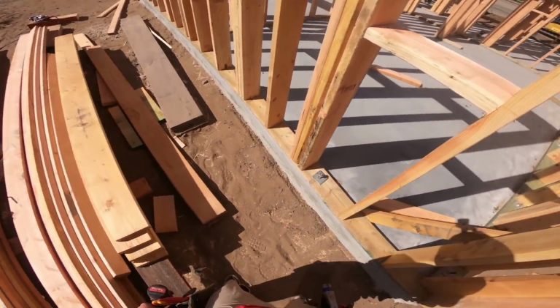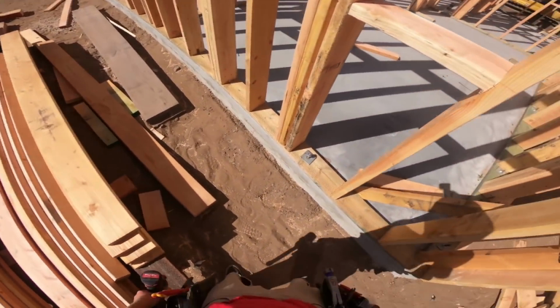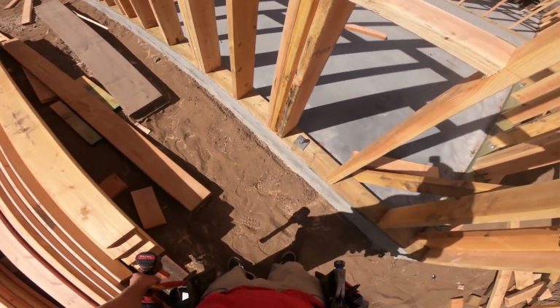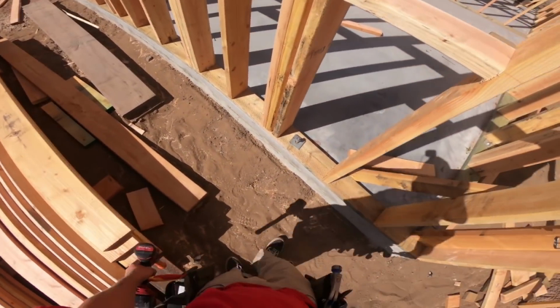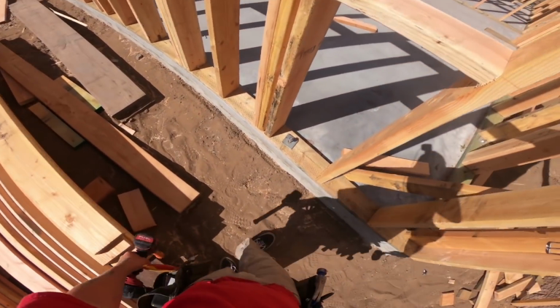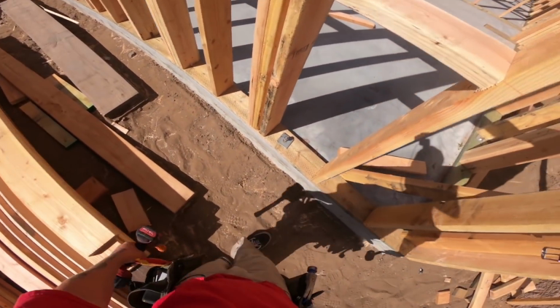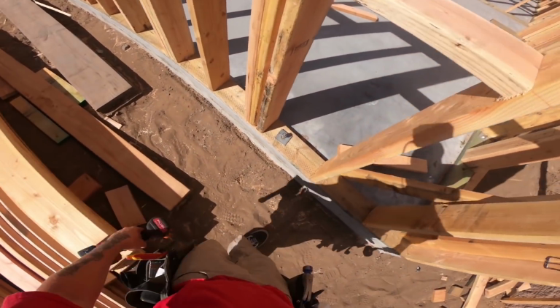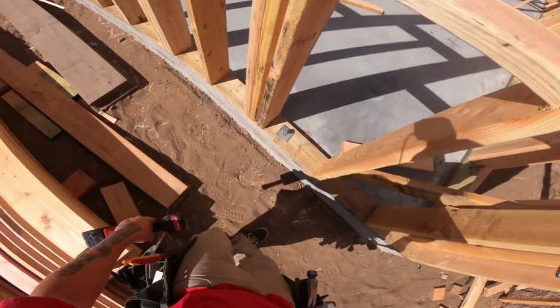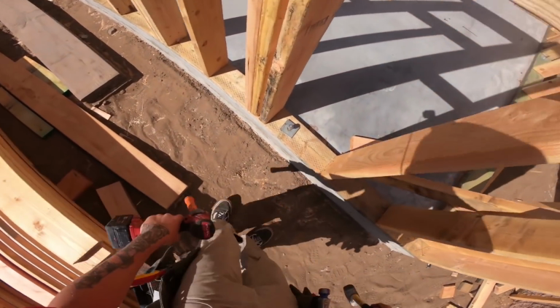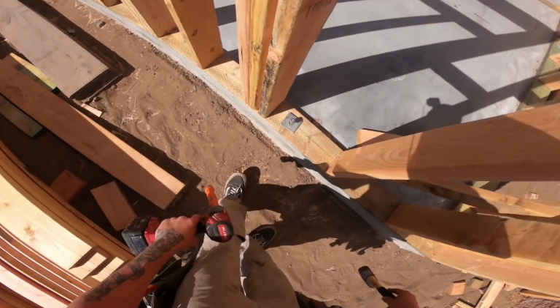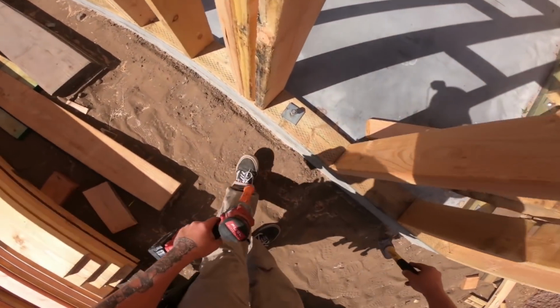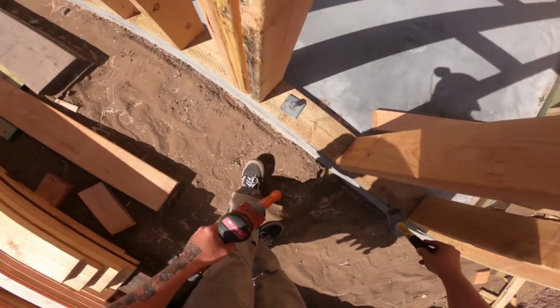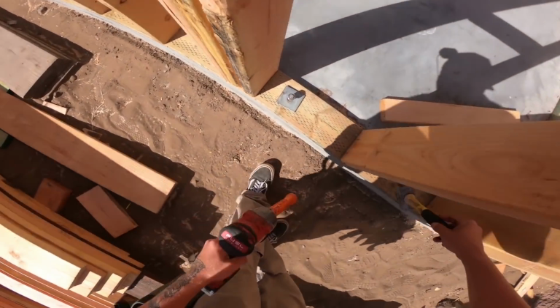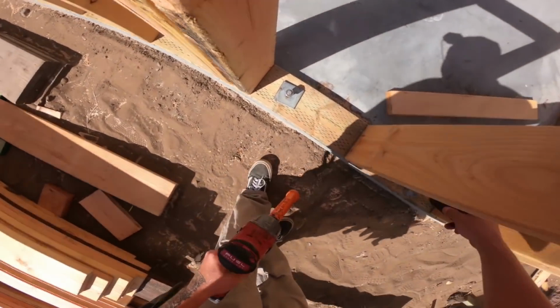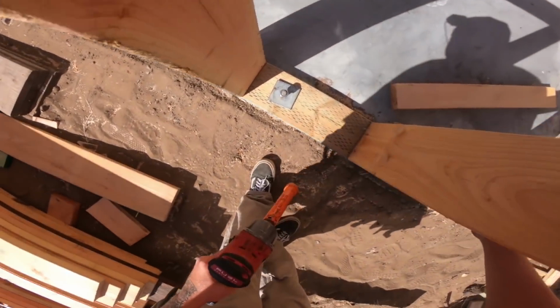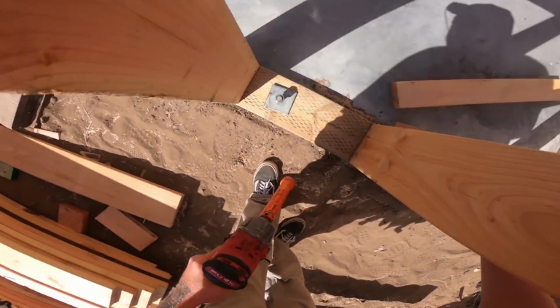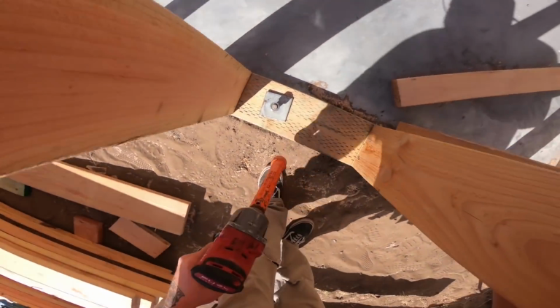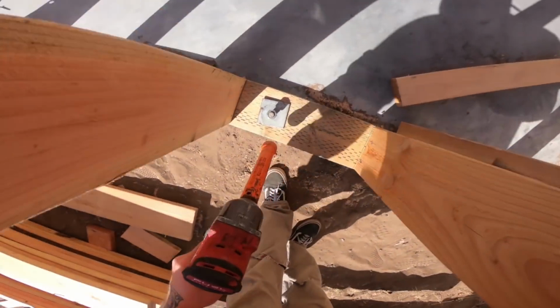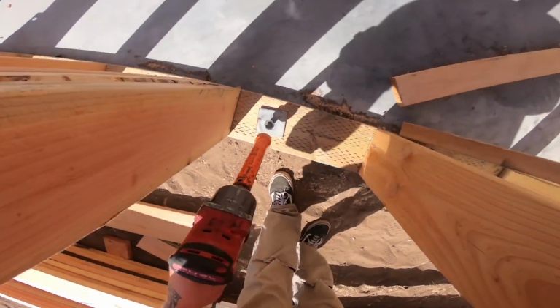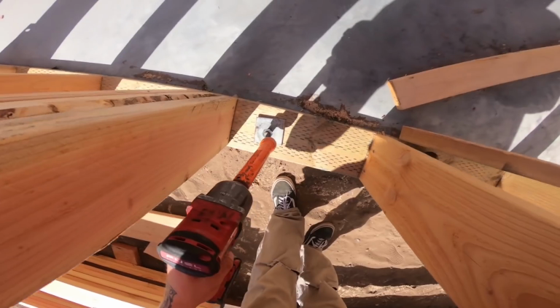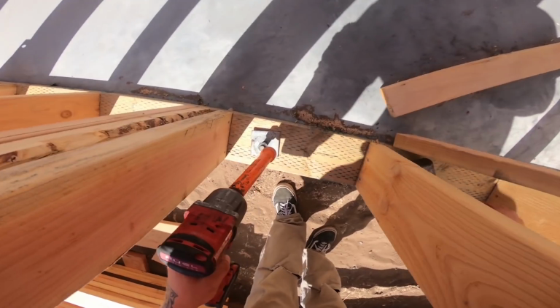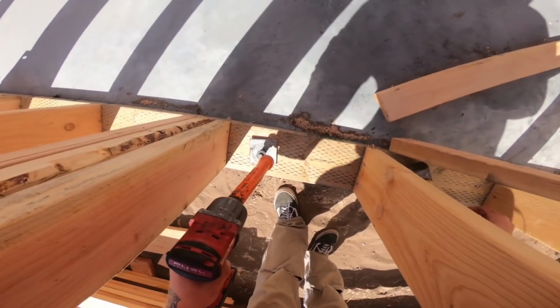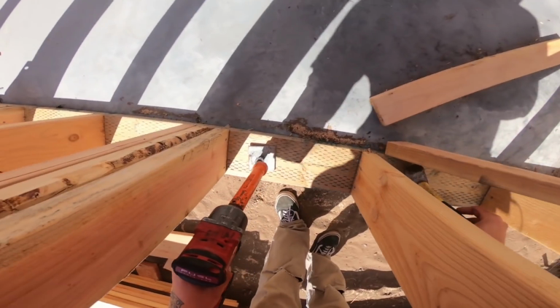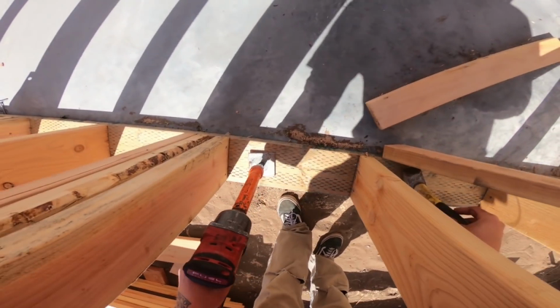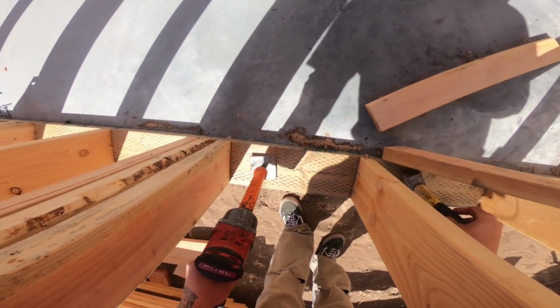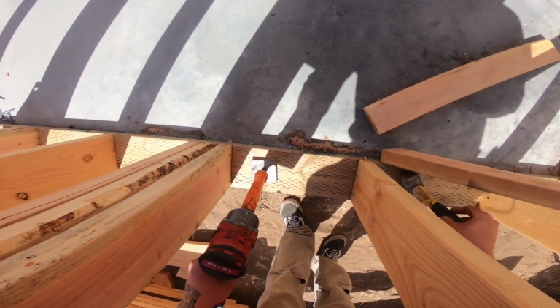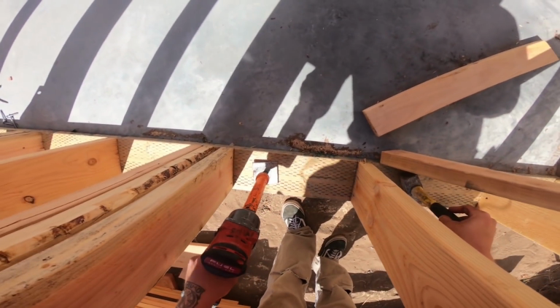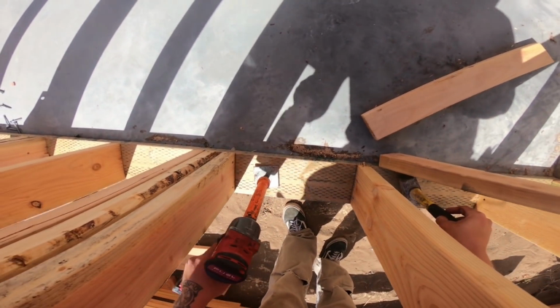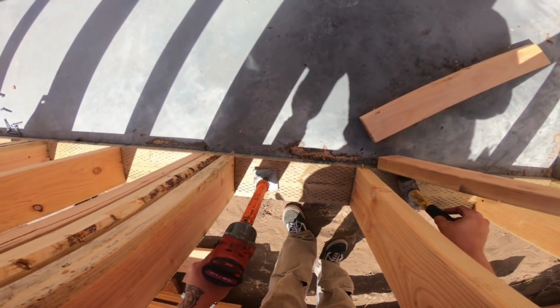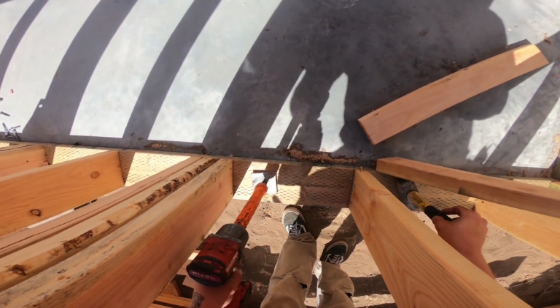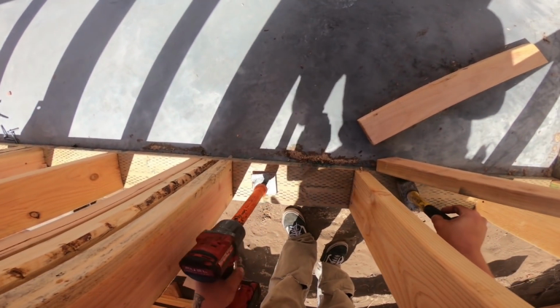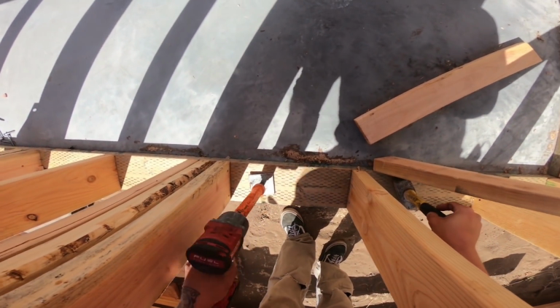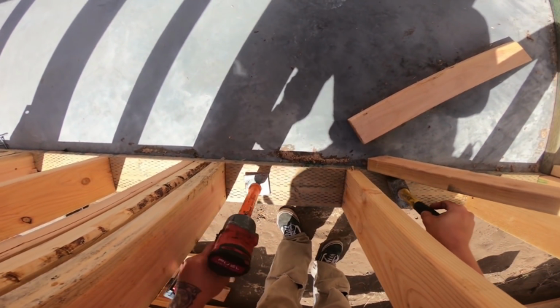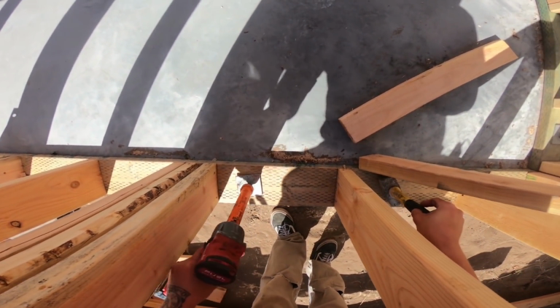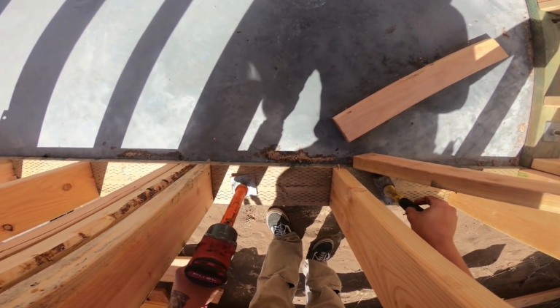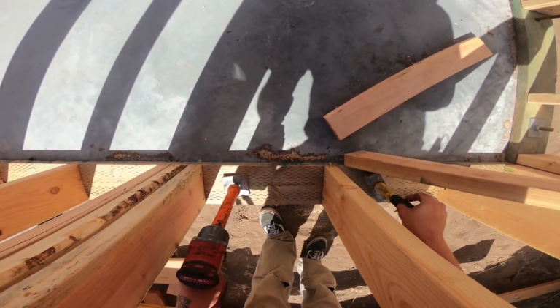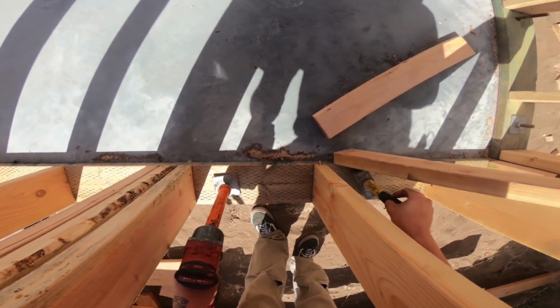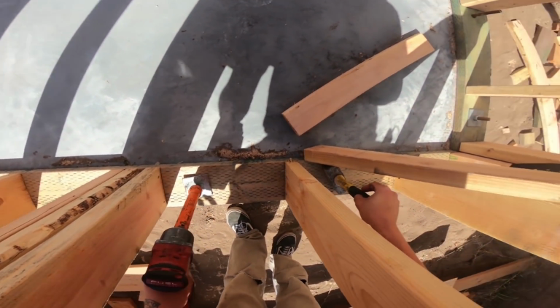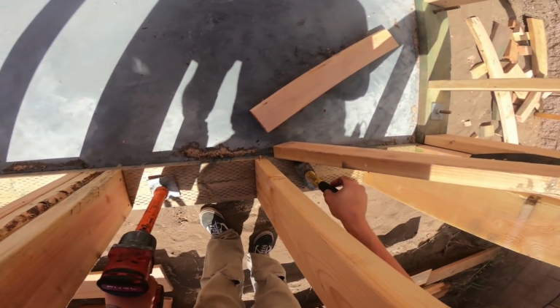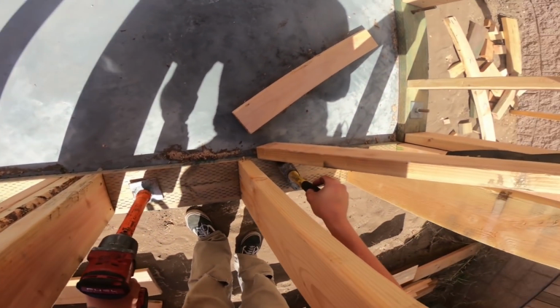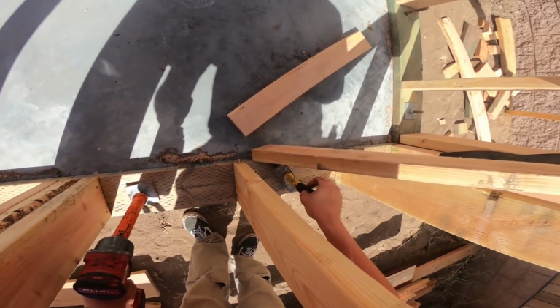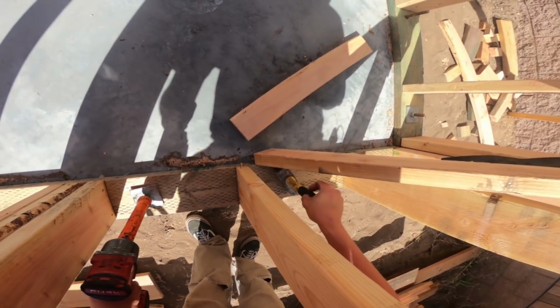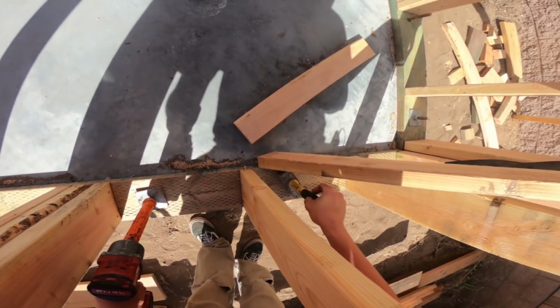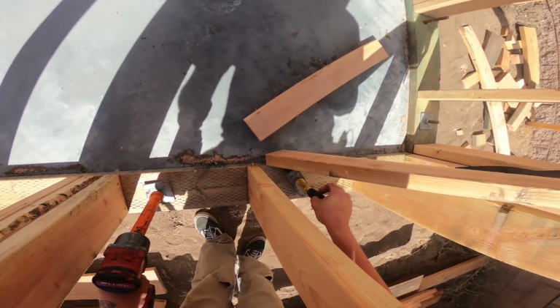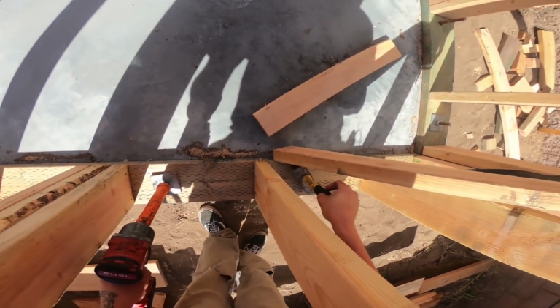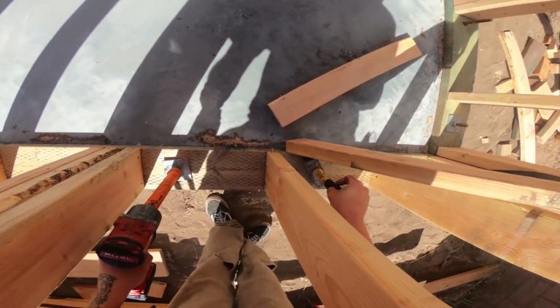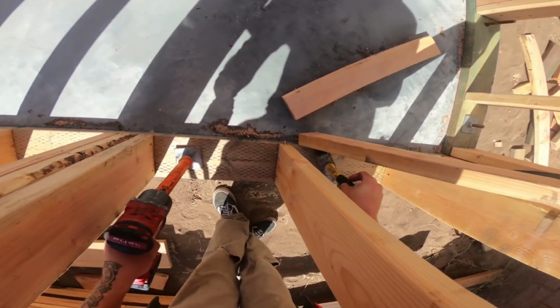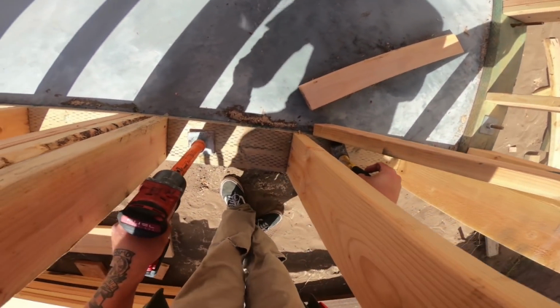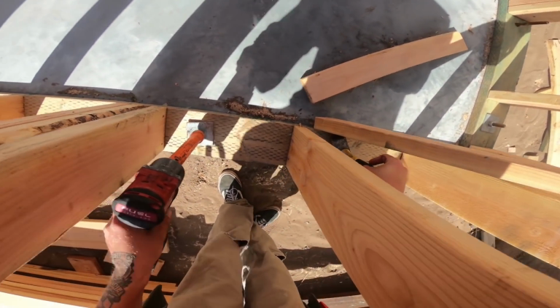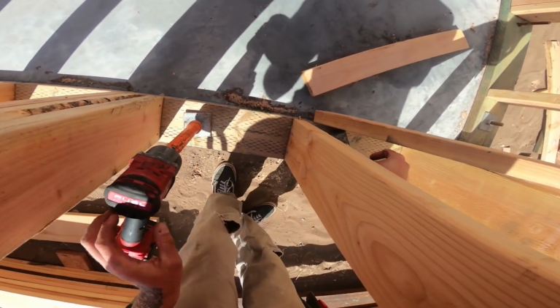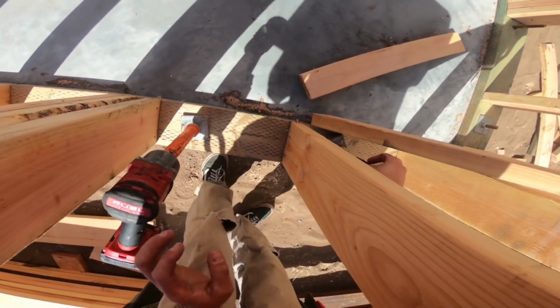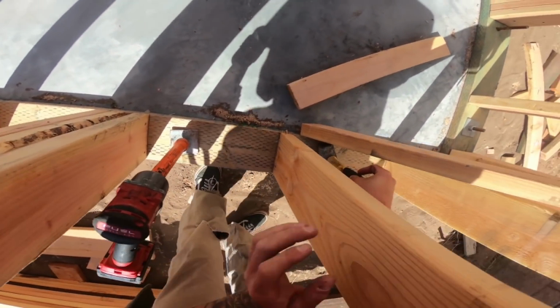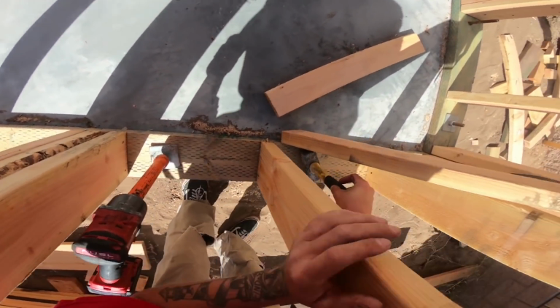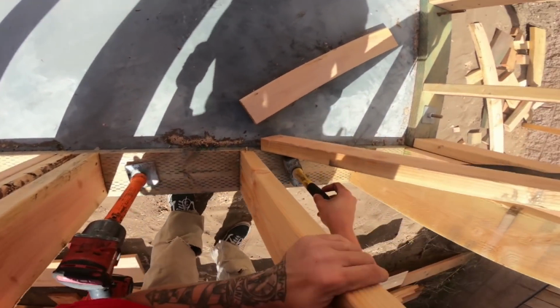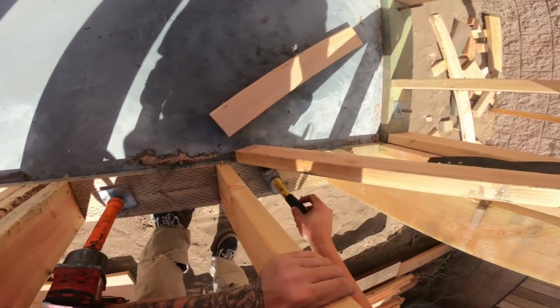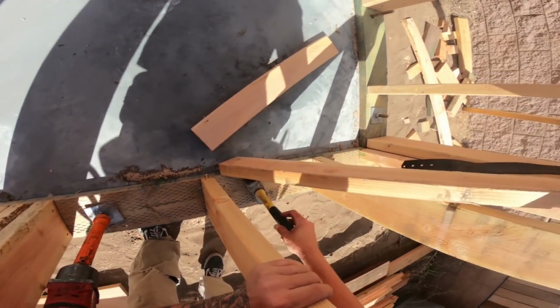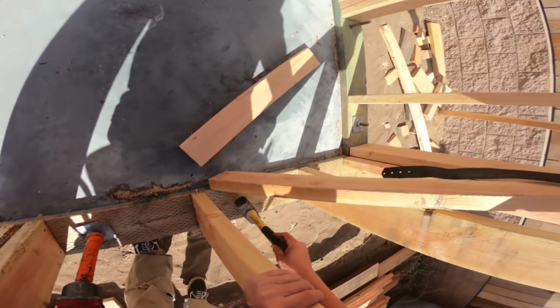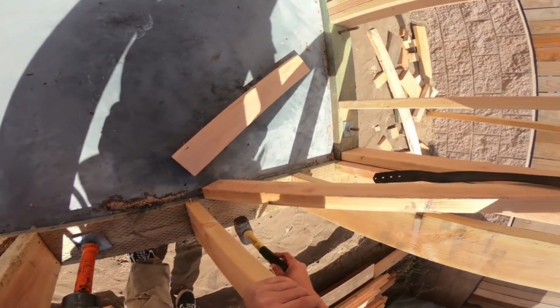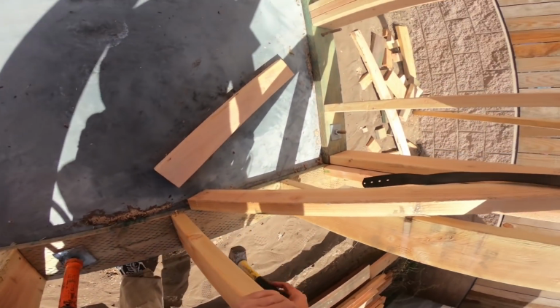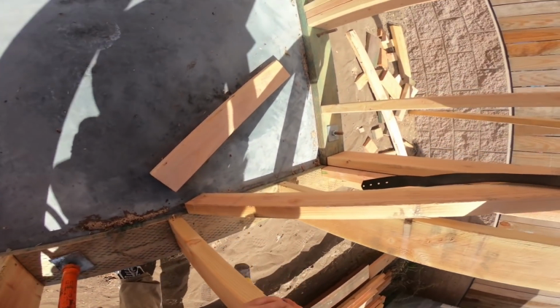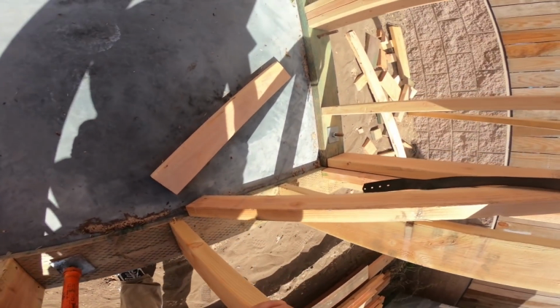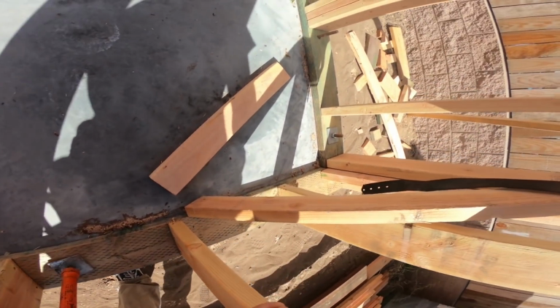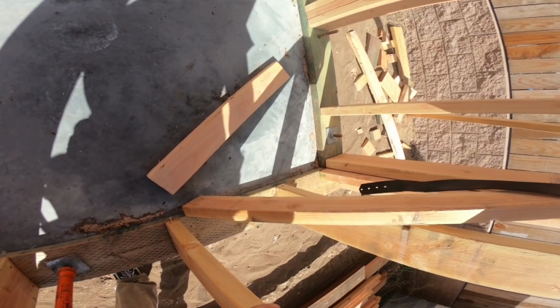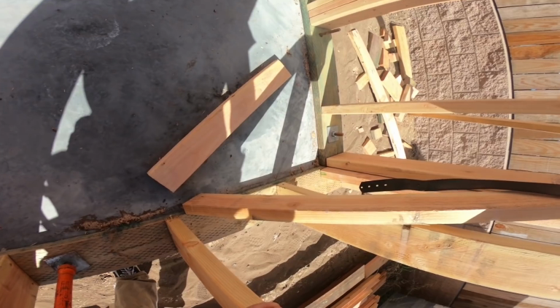We're going to go through and nail down all of these guys - get all of our plates on the red lines that we snapped when we did our plating.